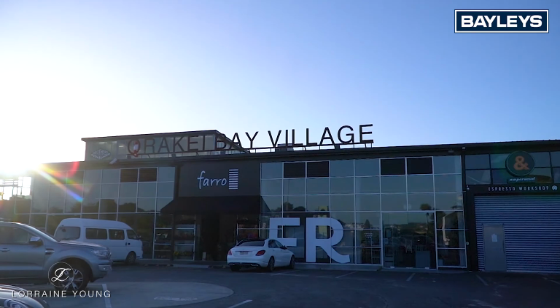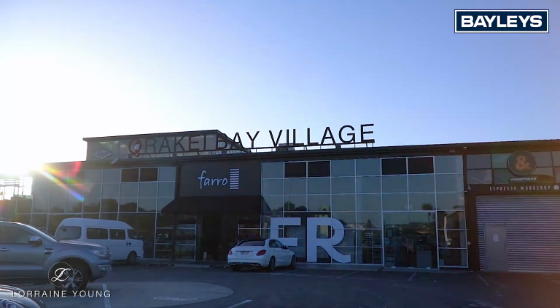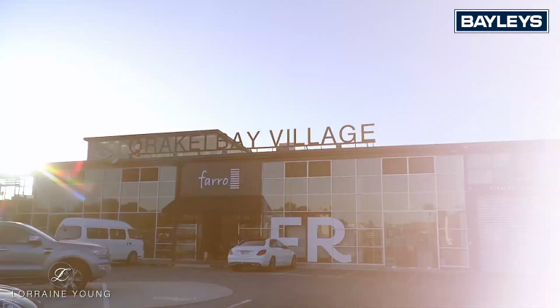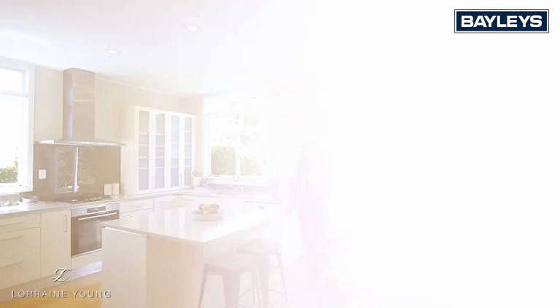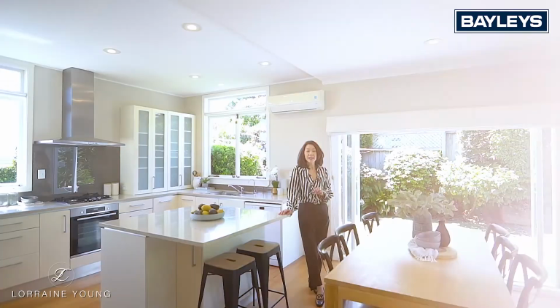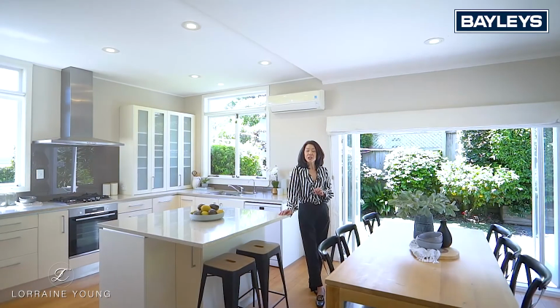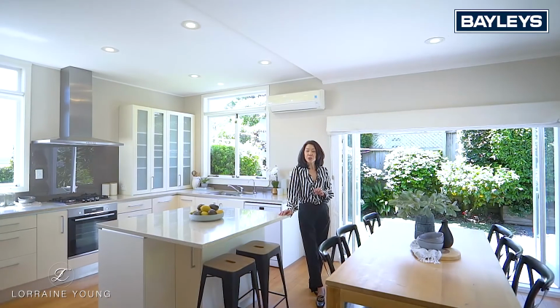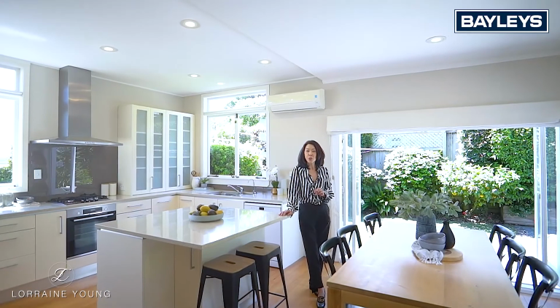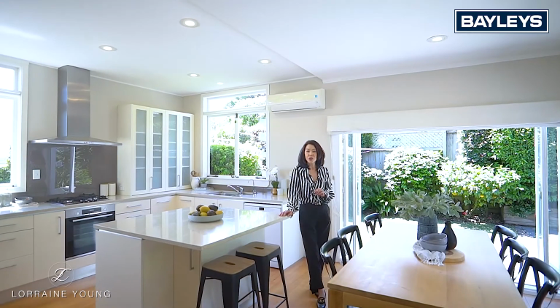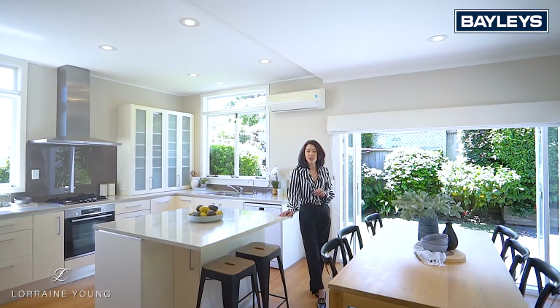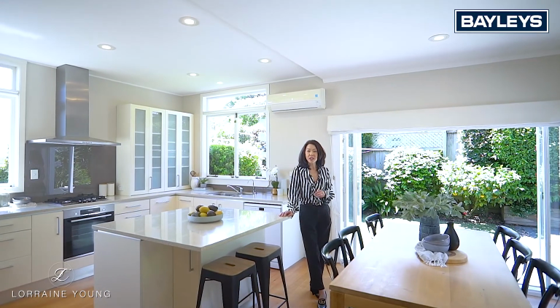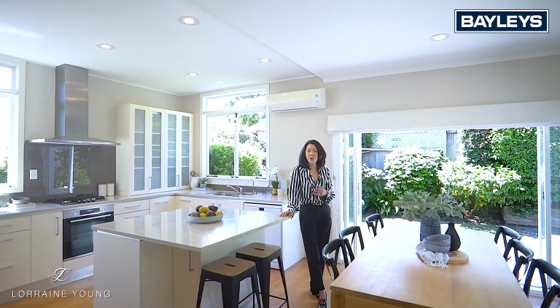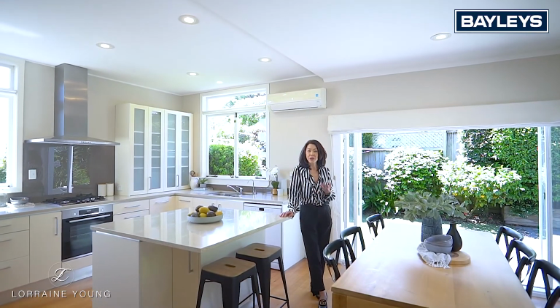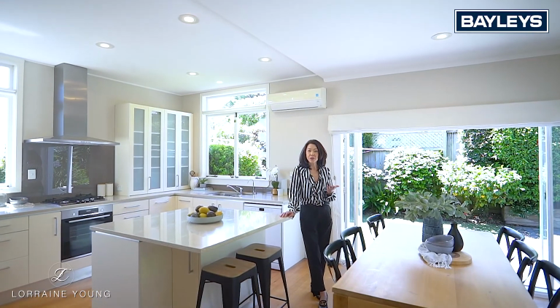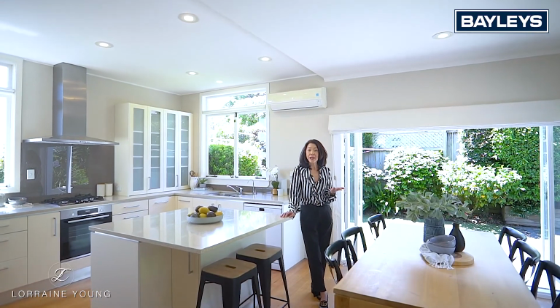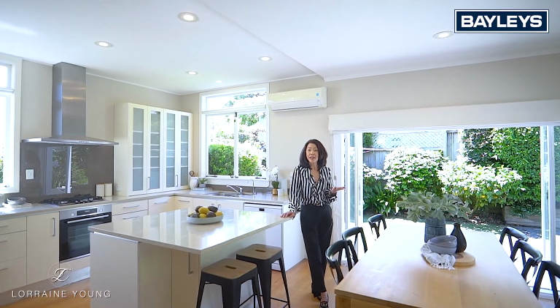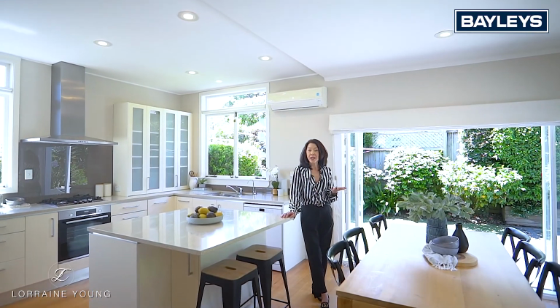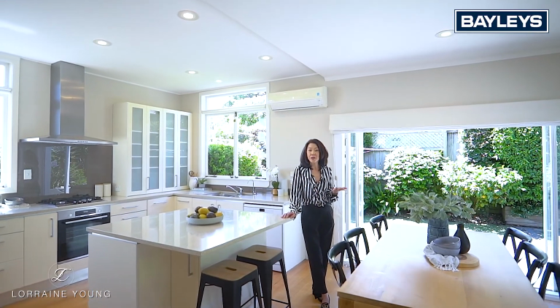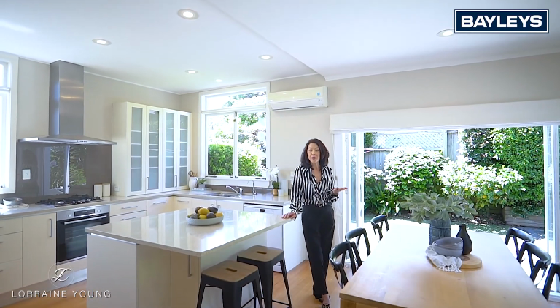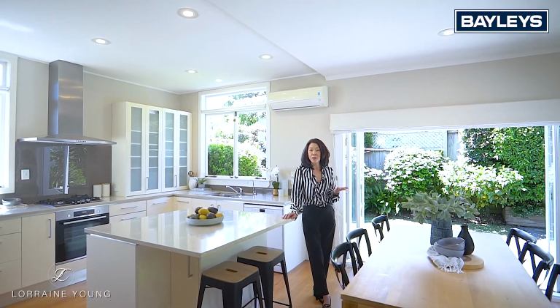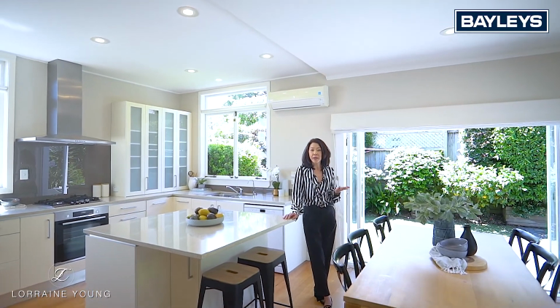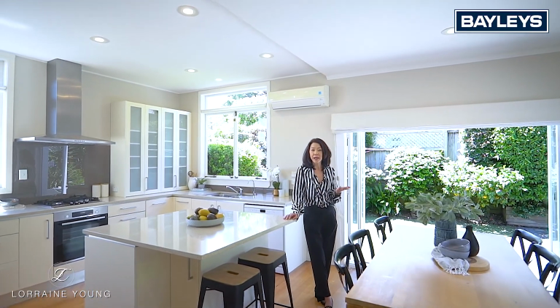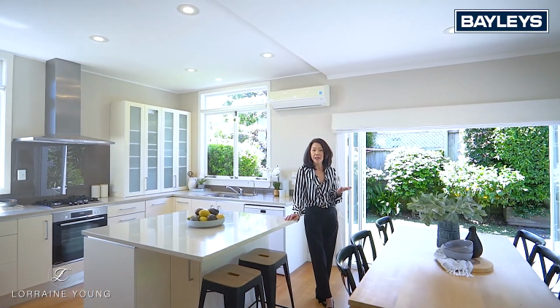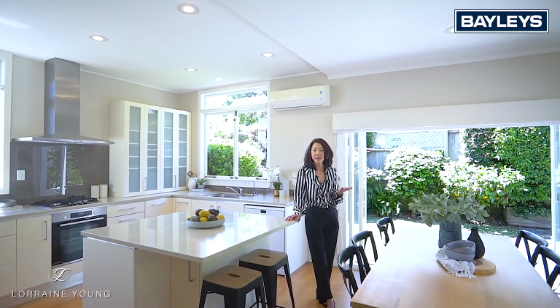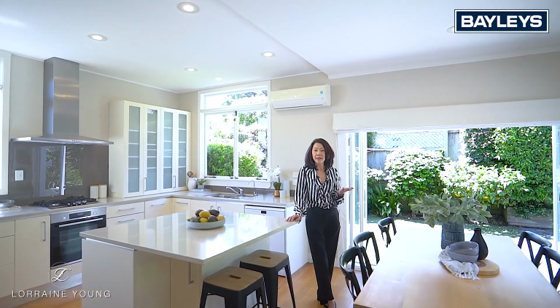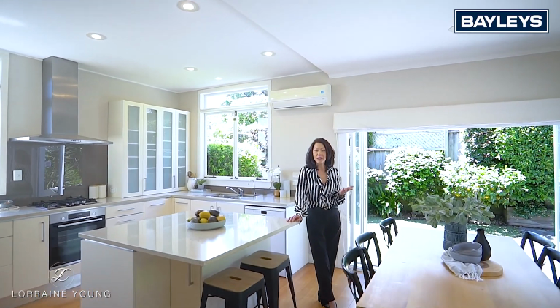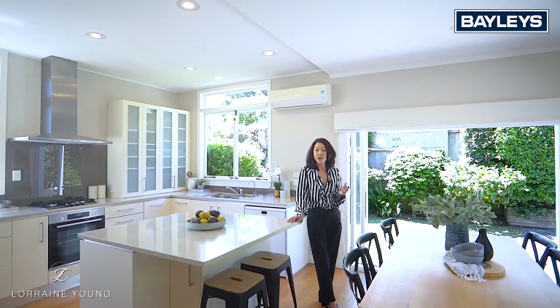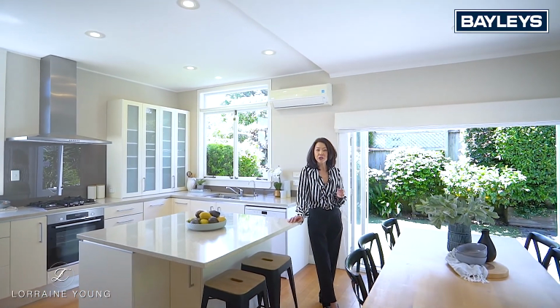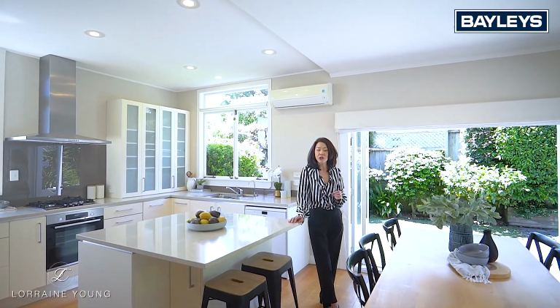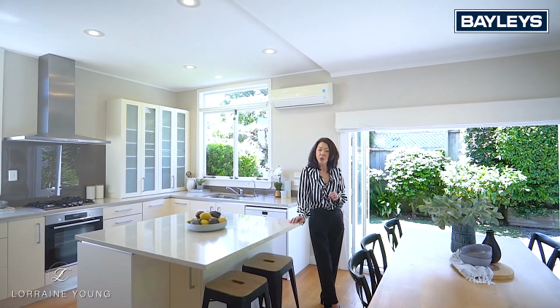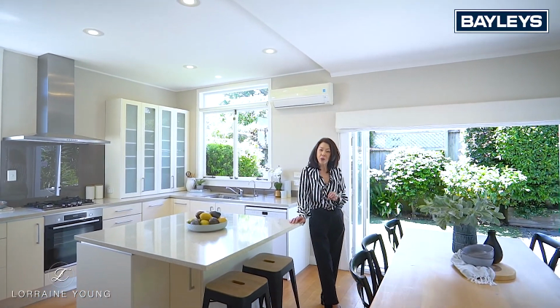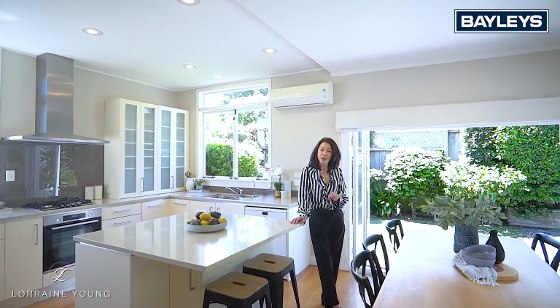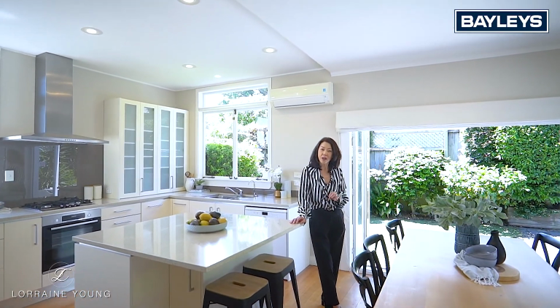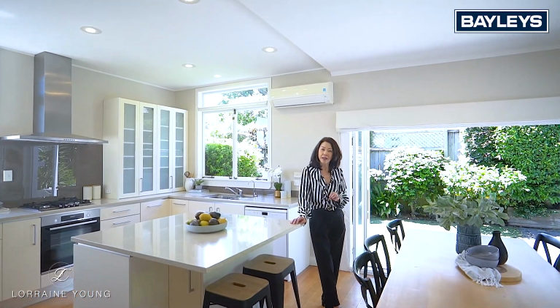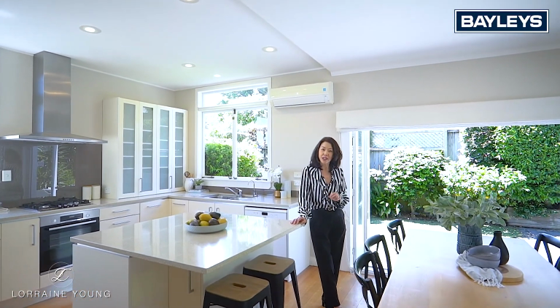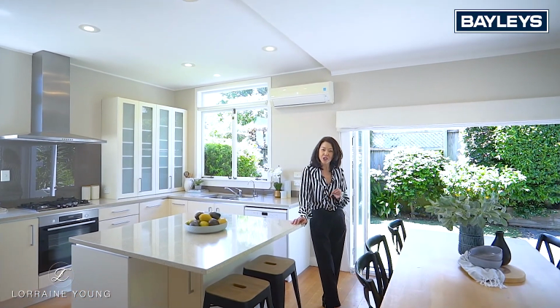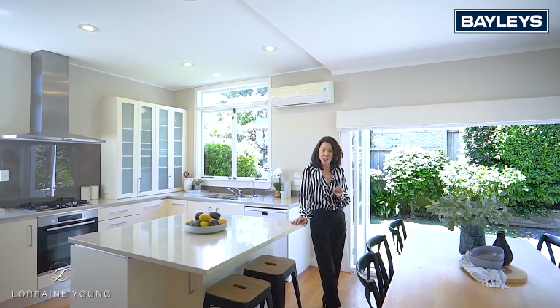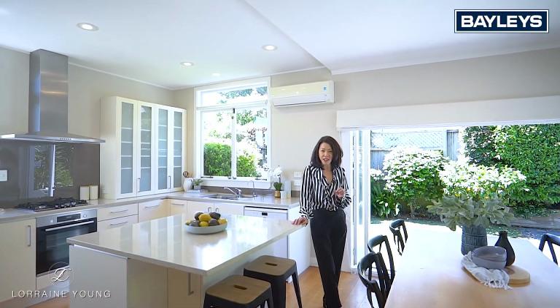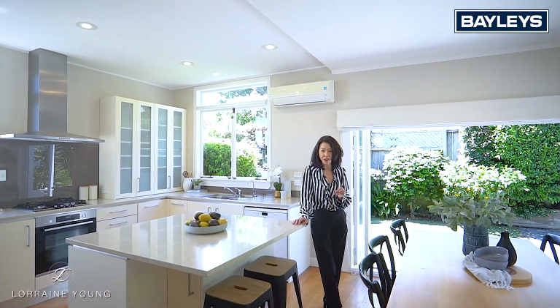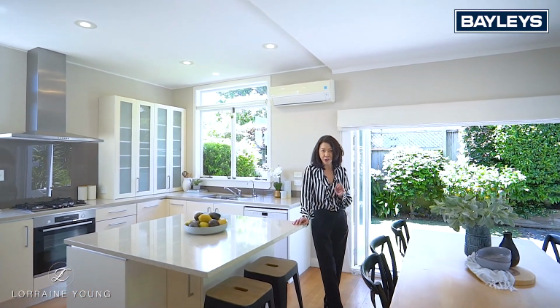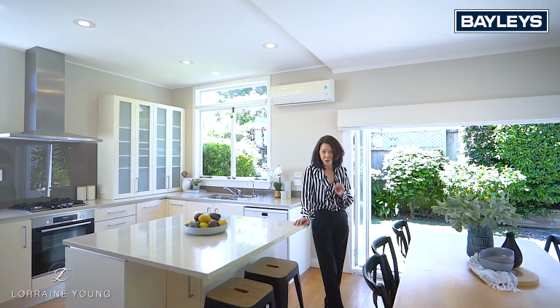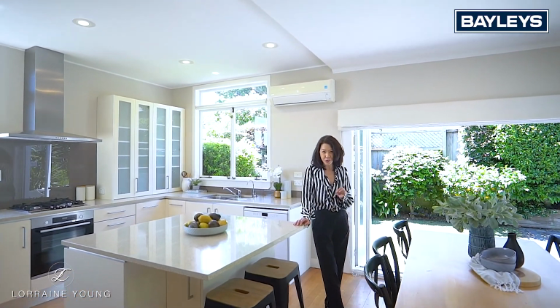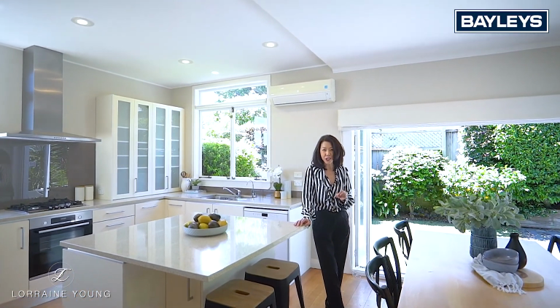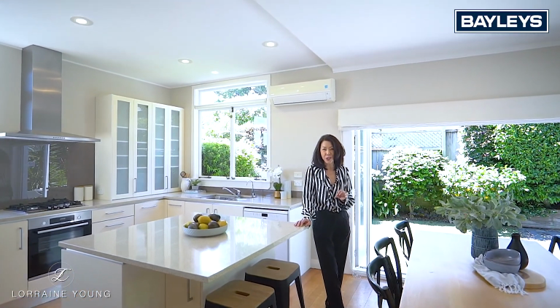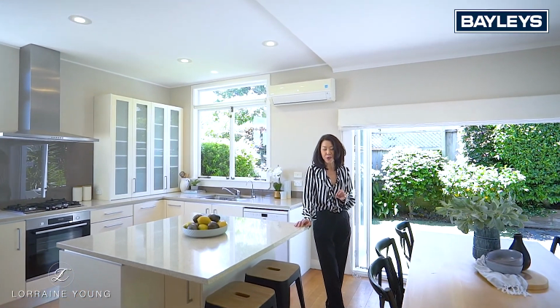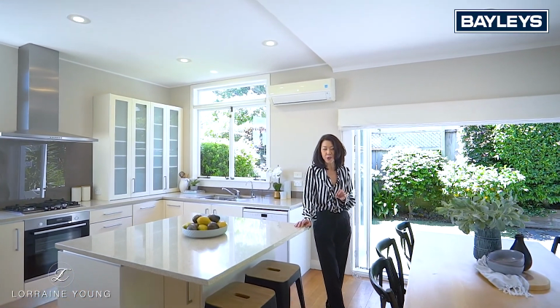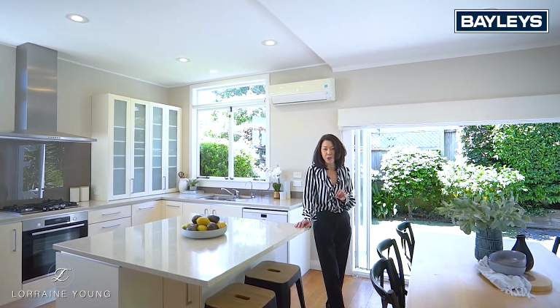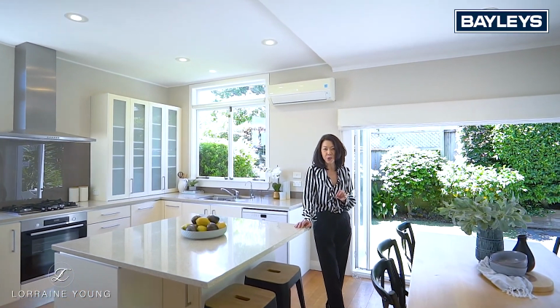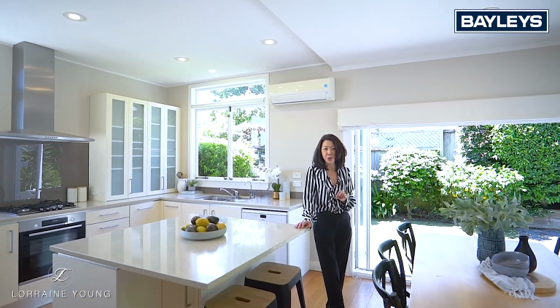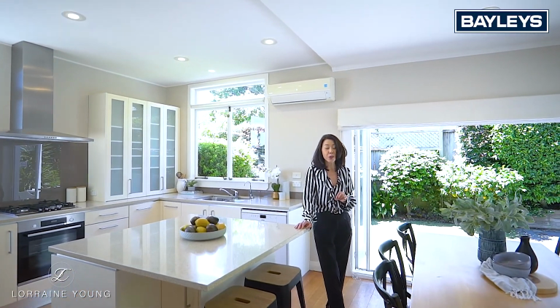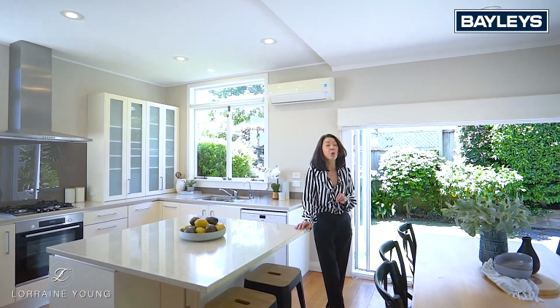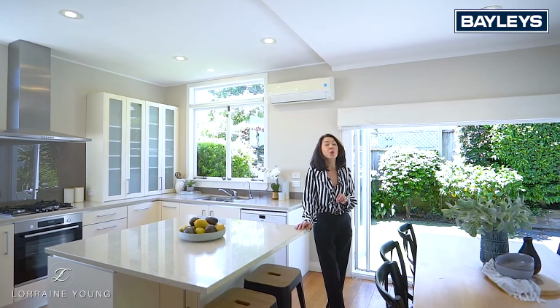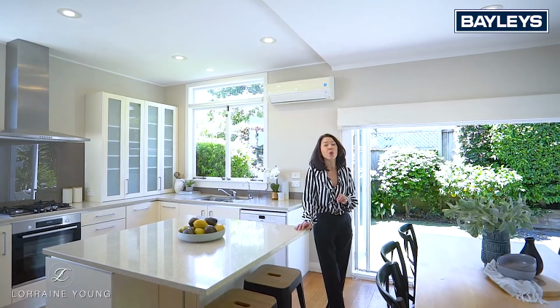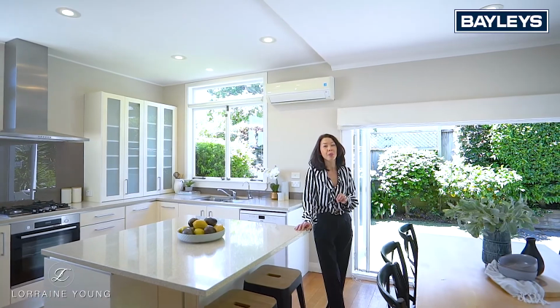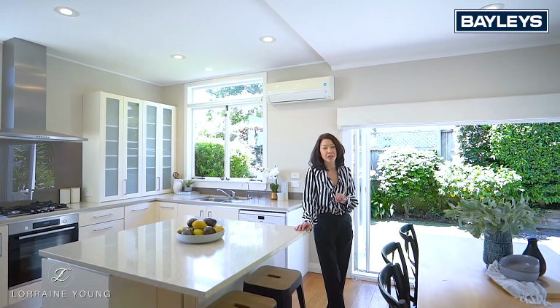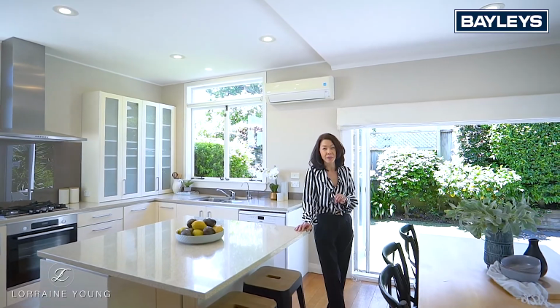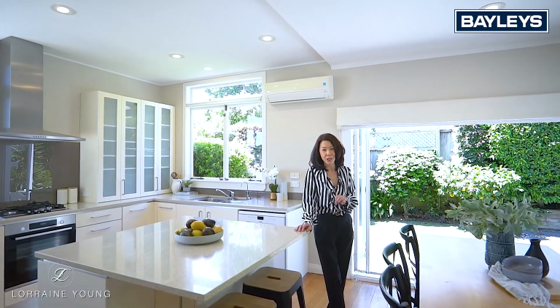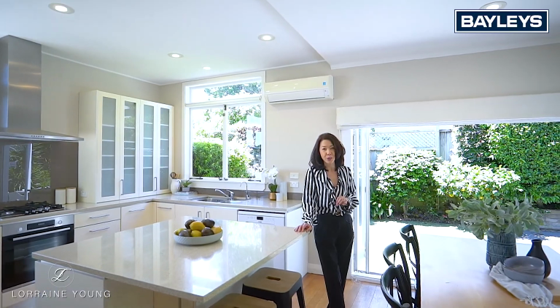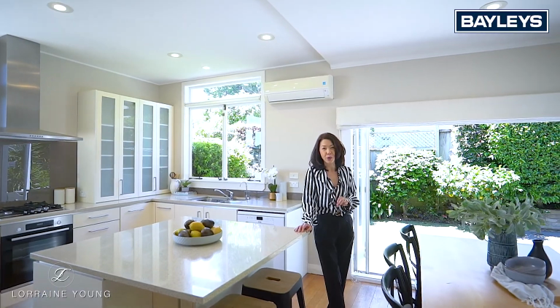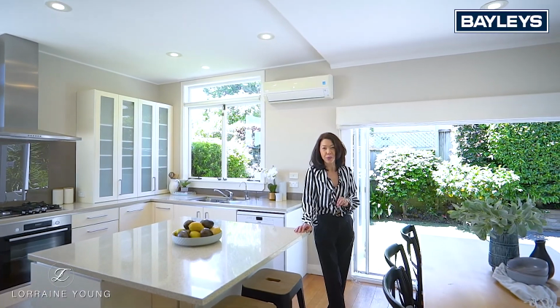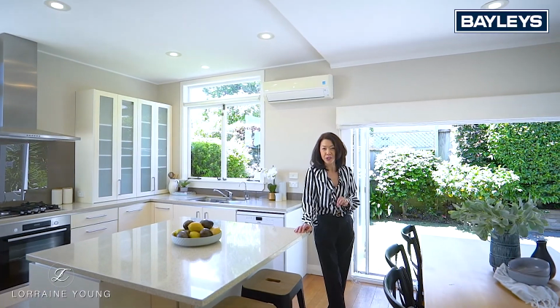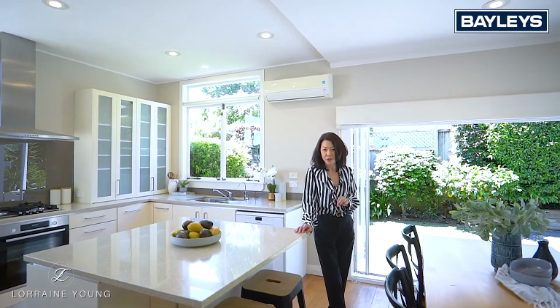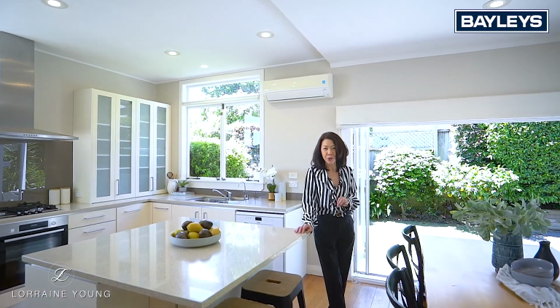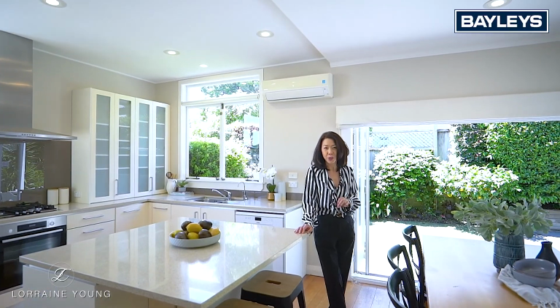Thanks for watching. I'm Lorraine Young from Baileys. Go online and check out the 3D virtual tour, or call me to make an appointment to view.